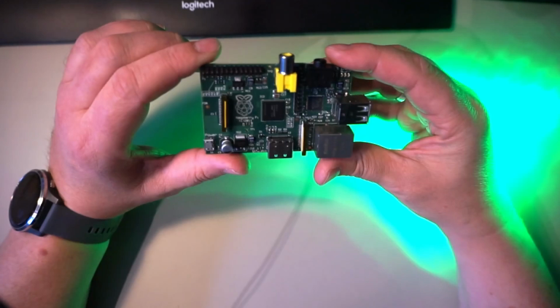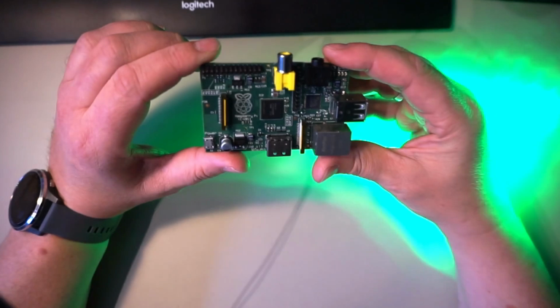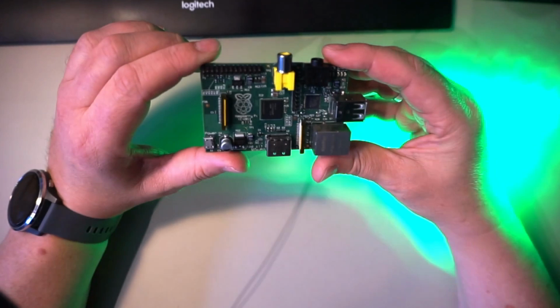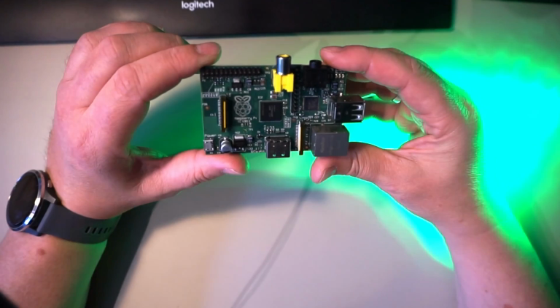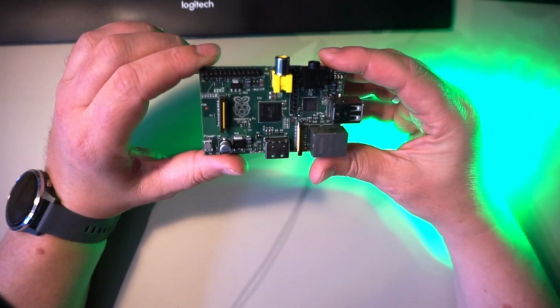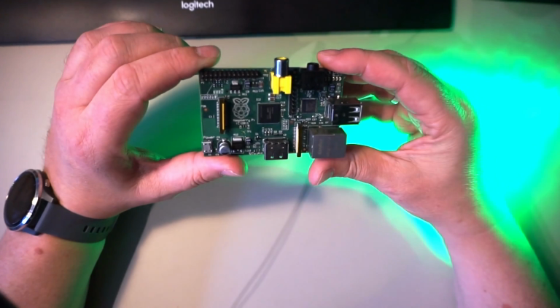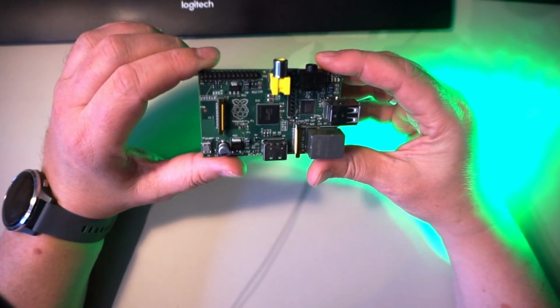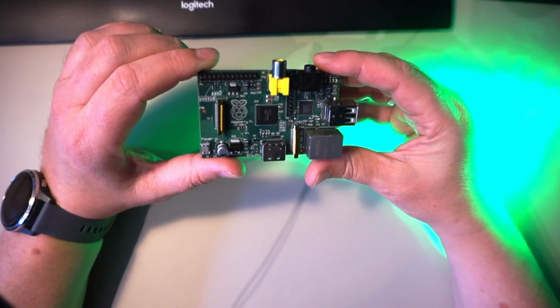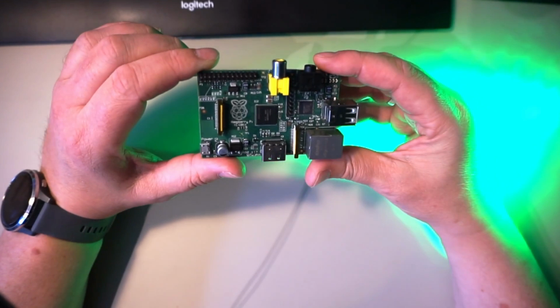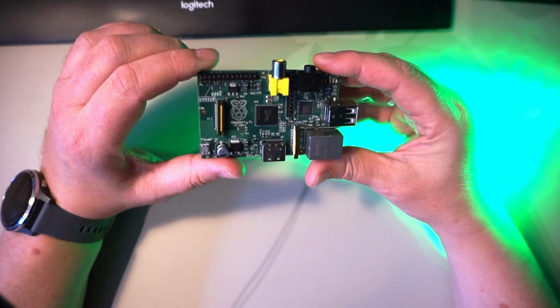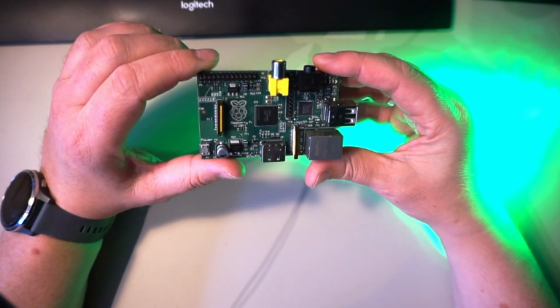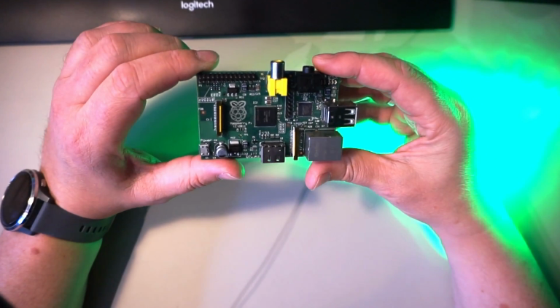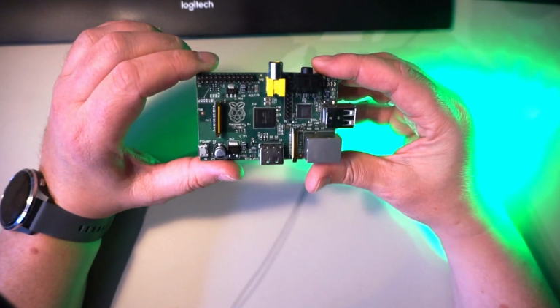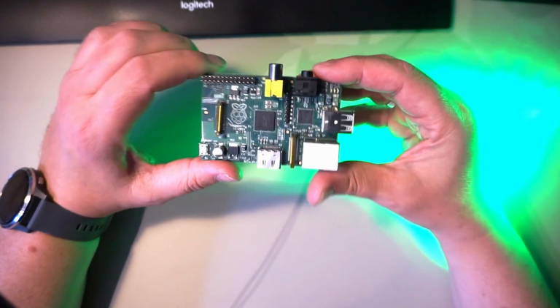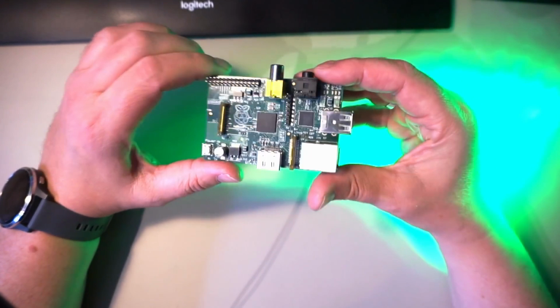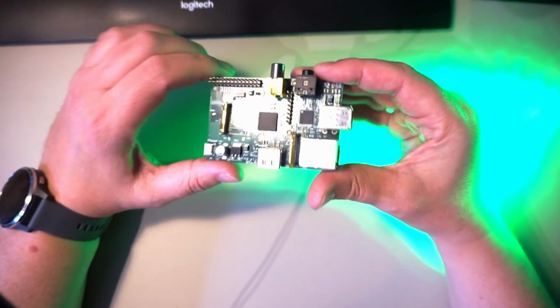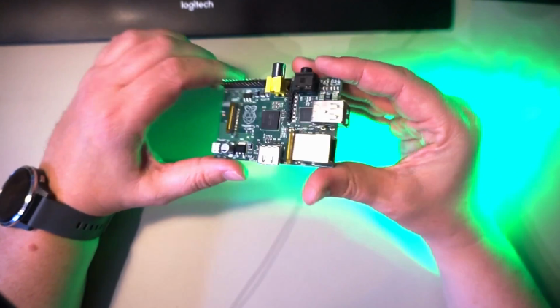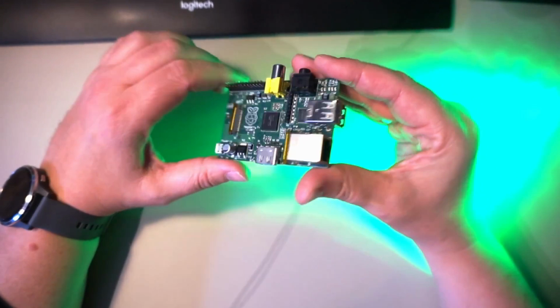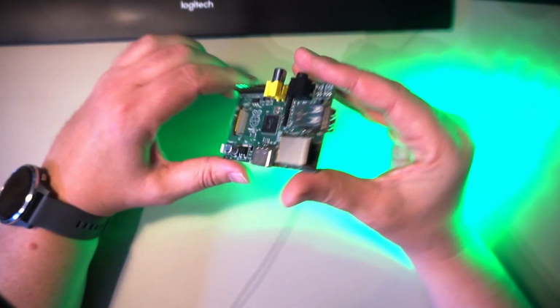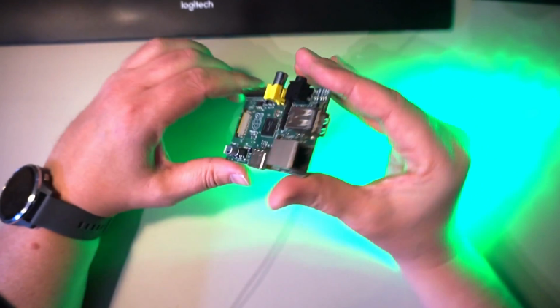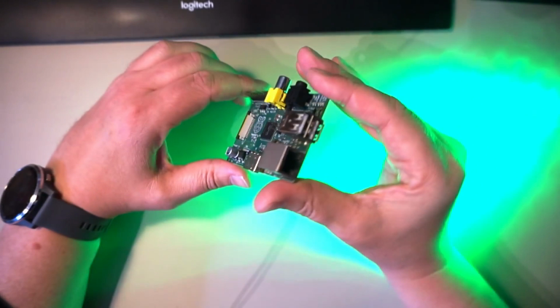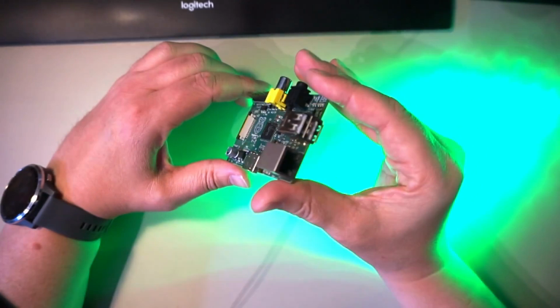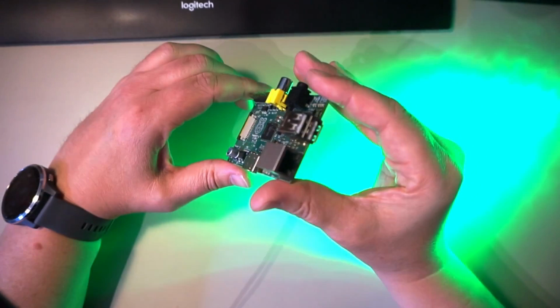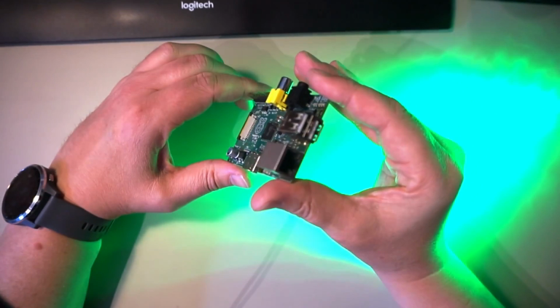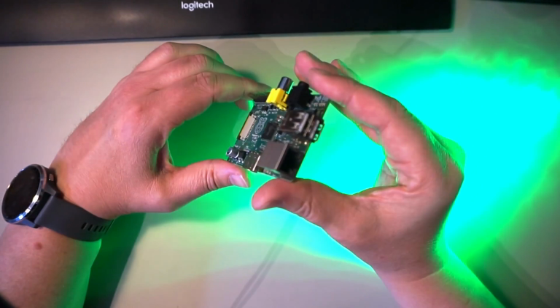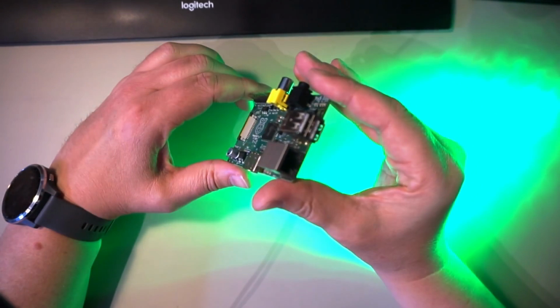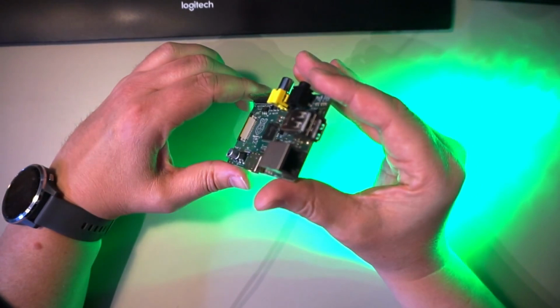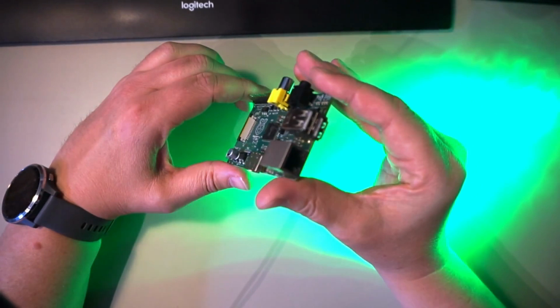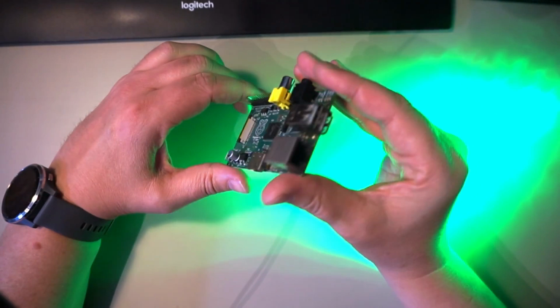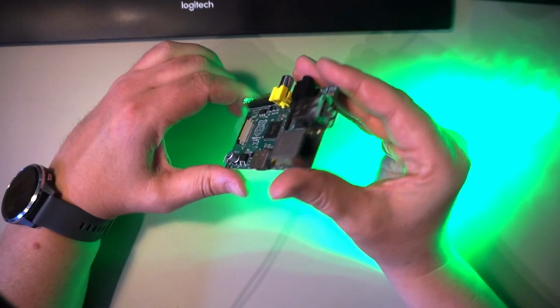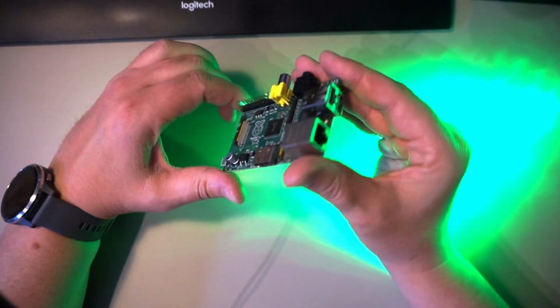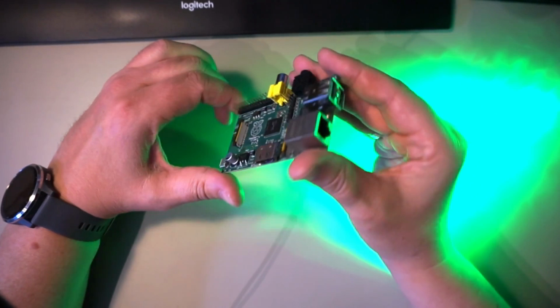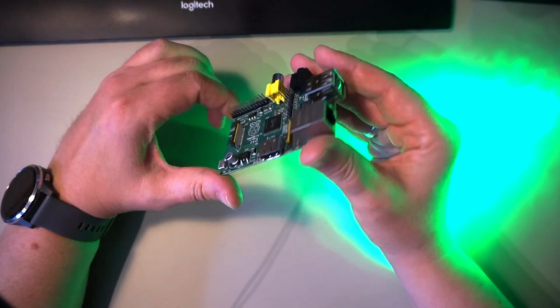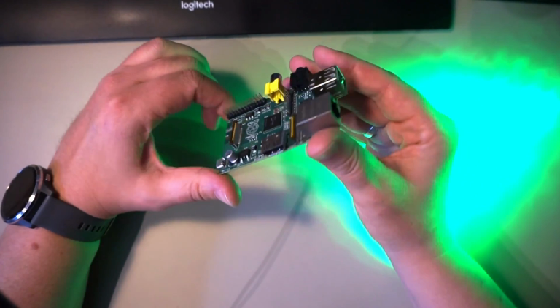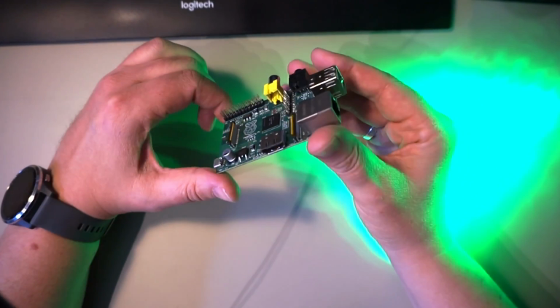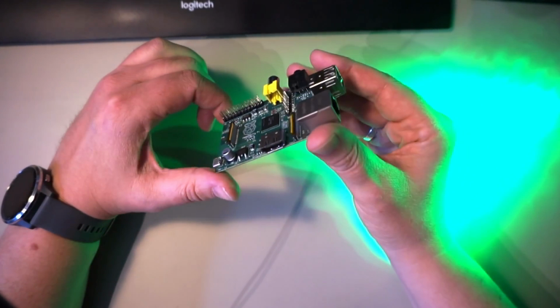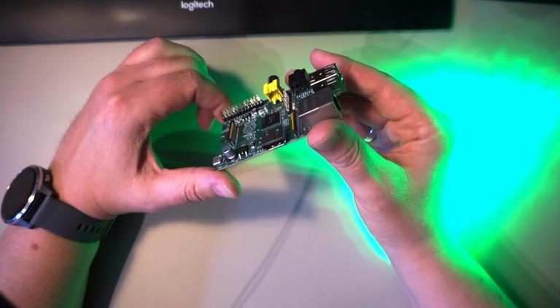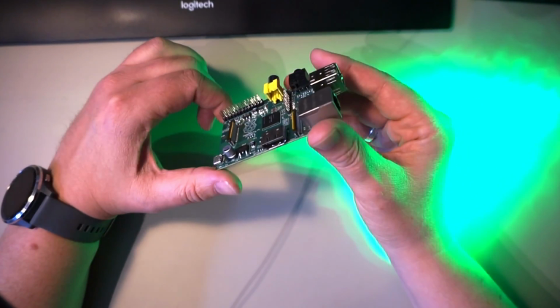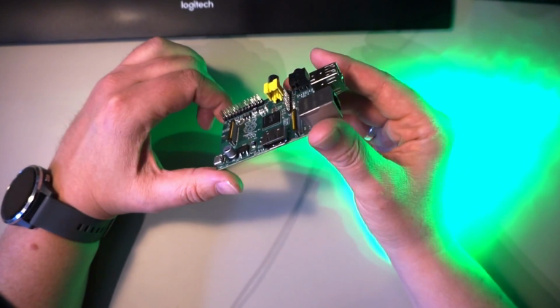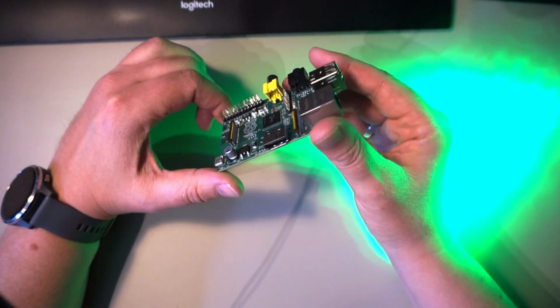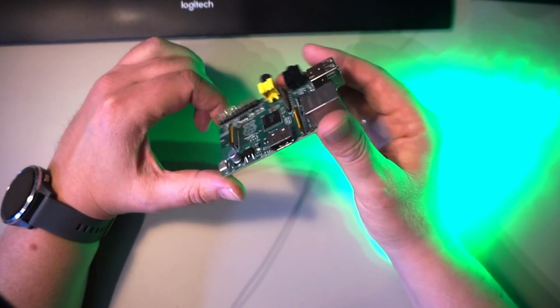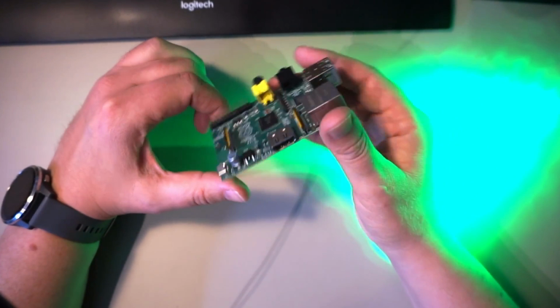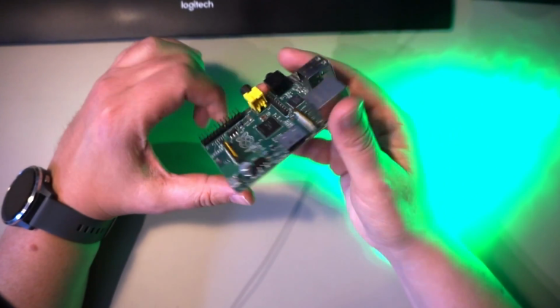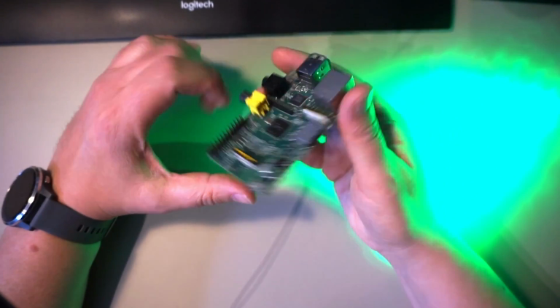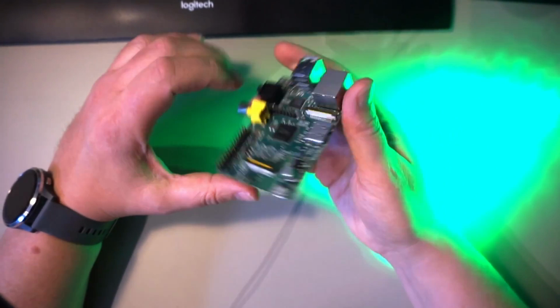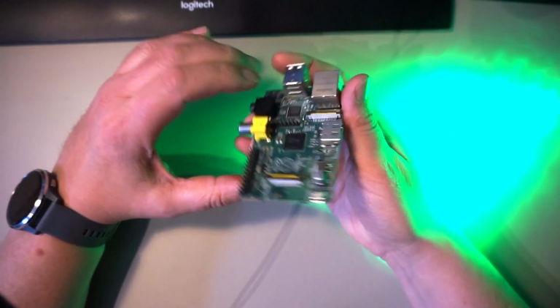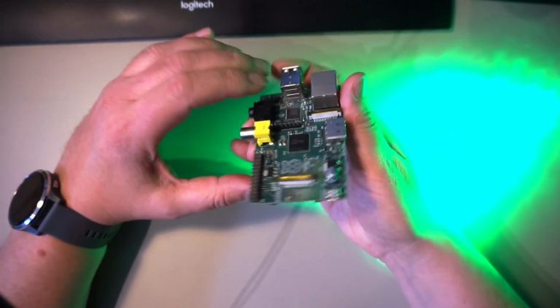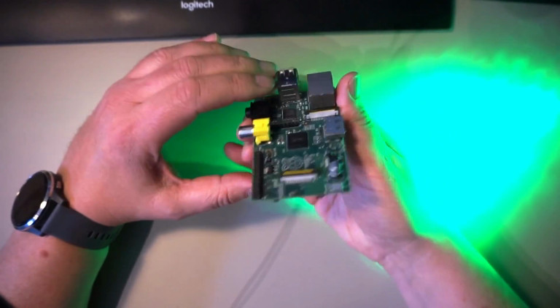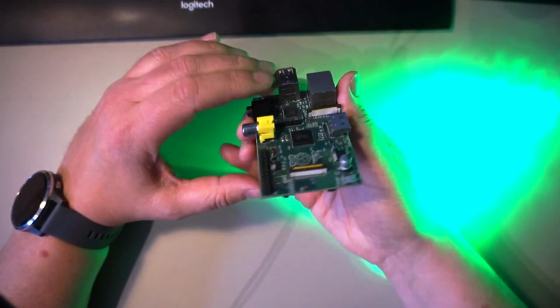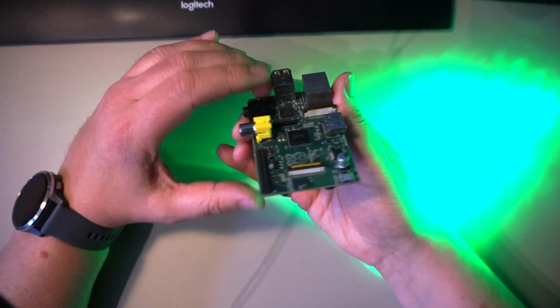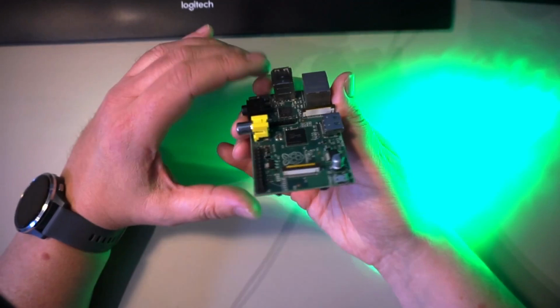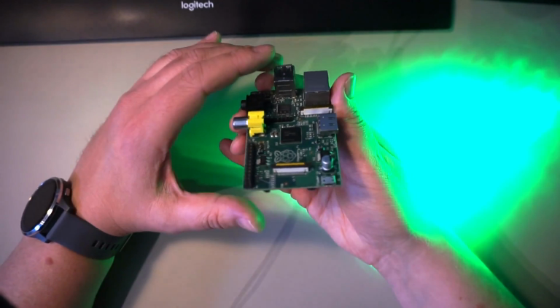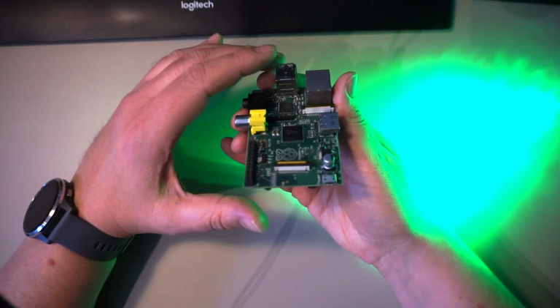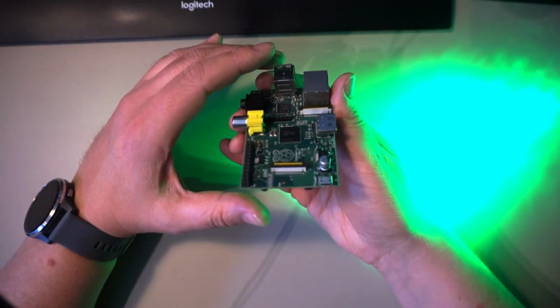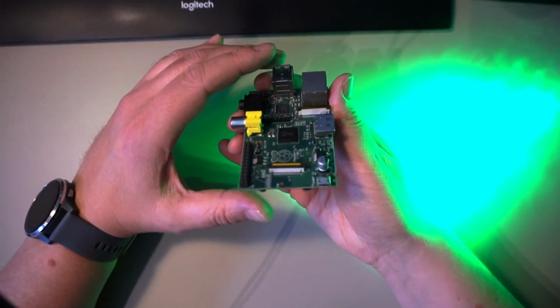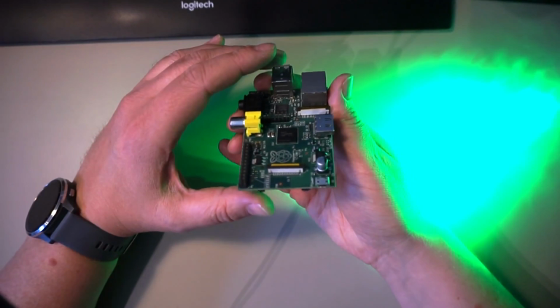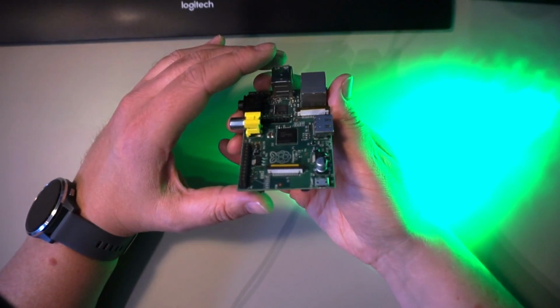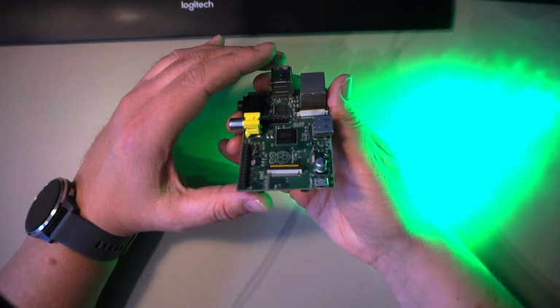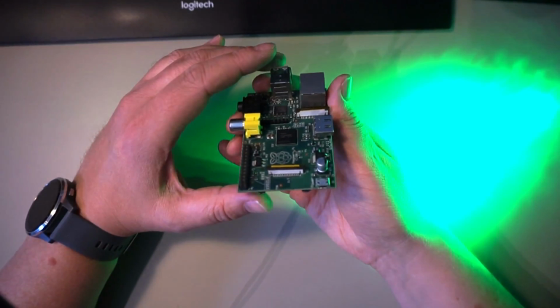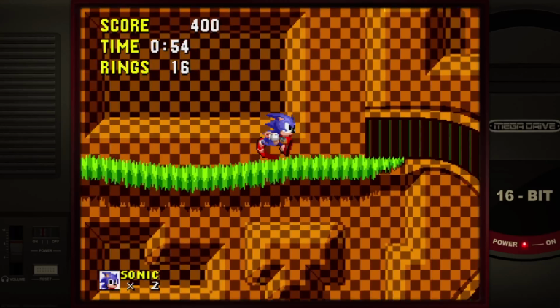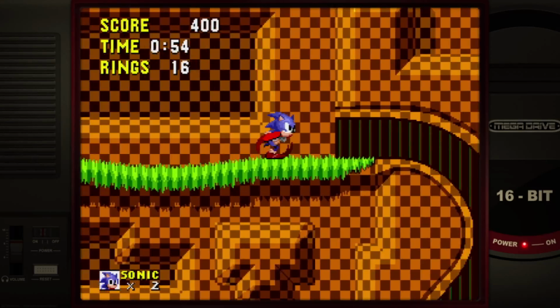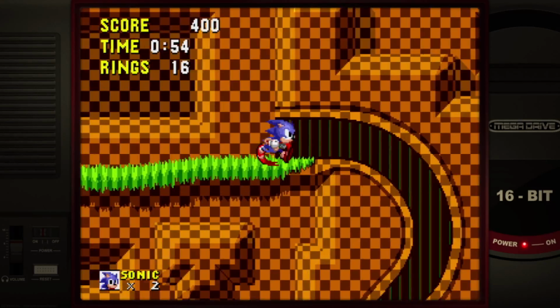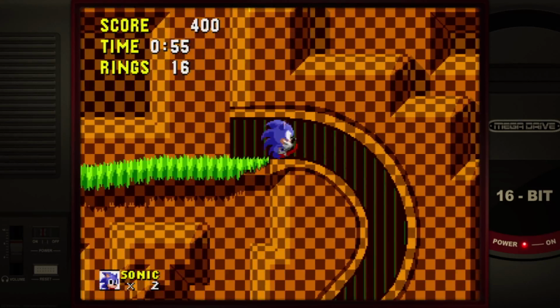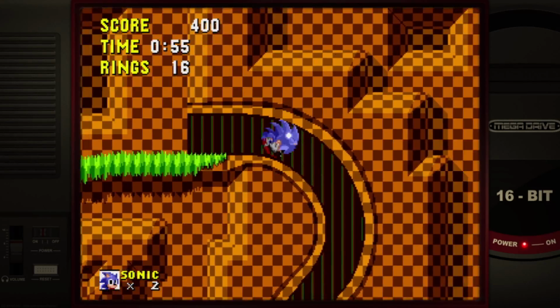The first generation Raspberry Pi. Can we use it to play some retro games? Short answer: yes!